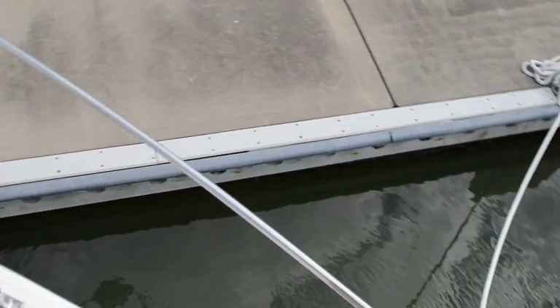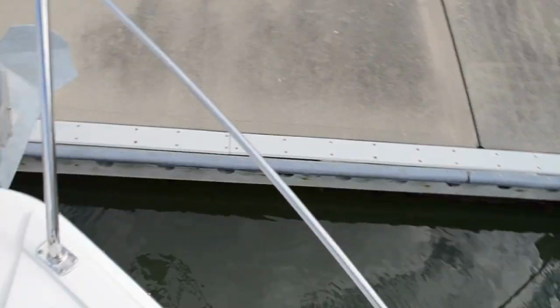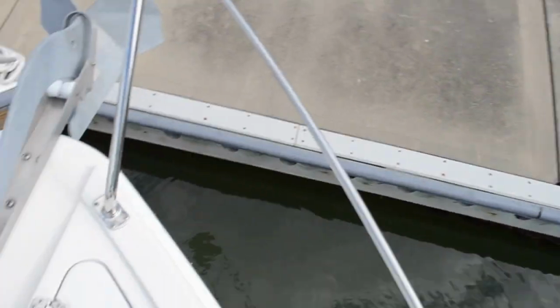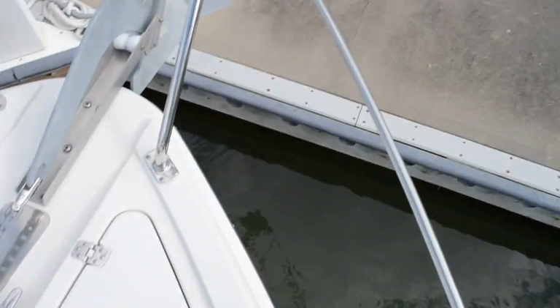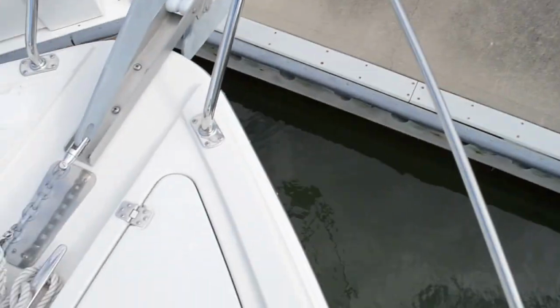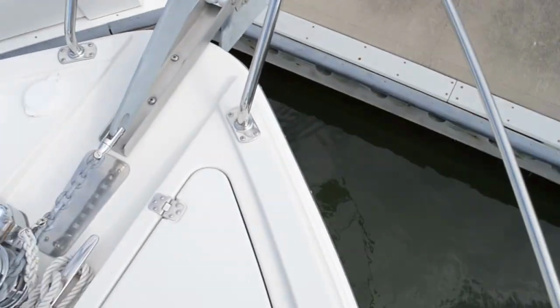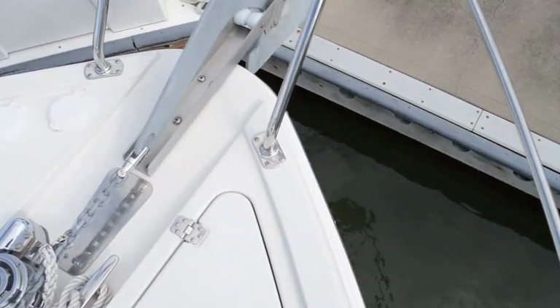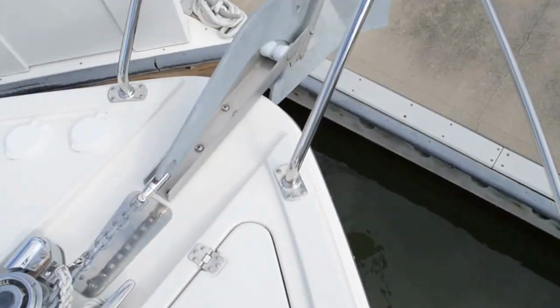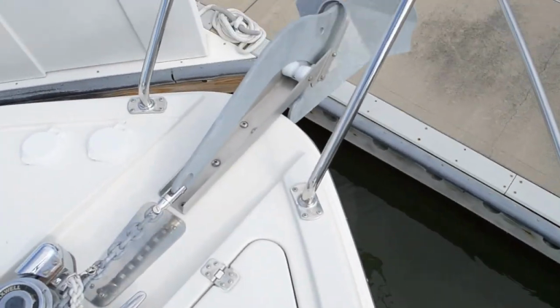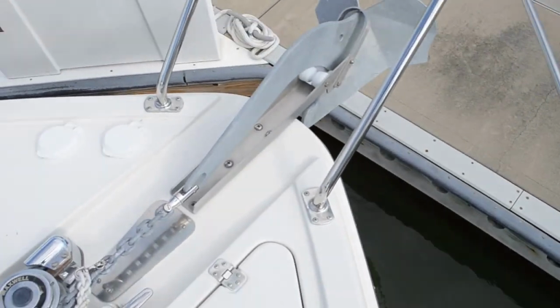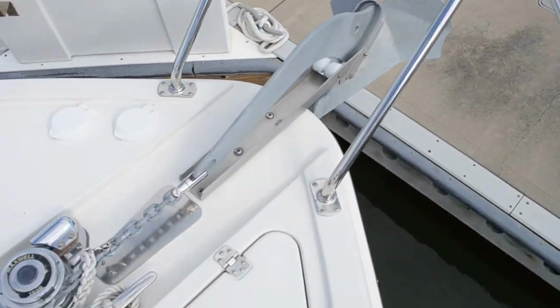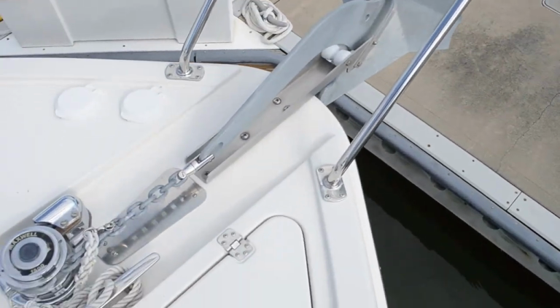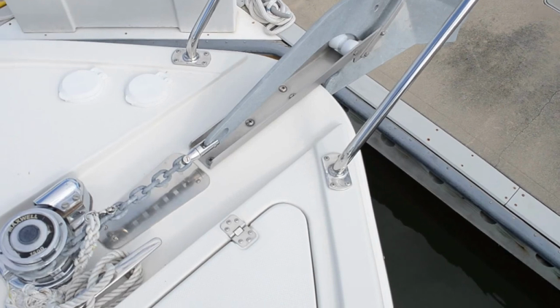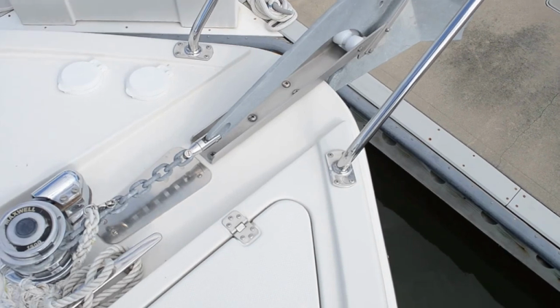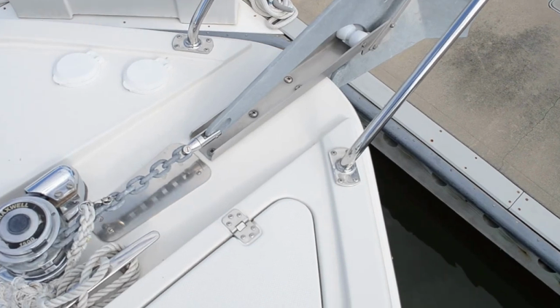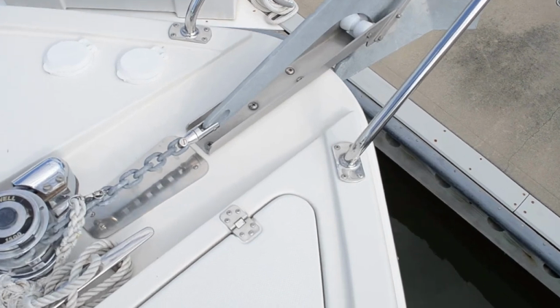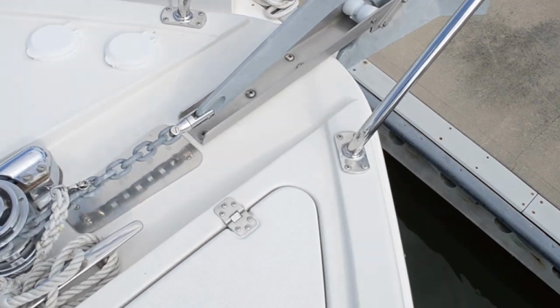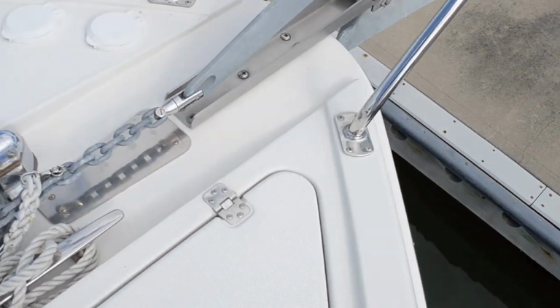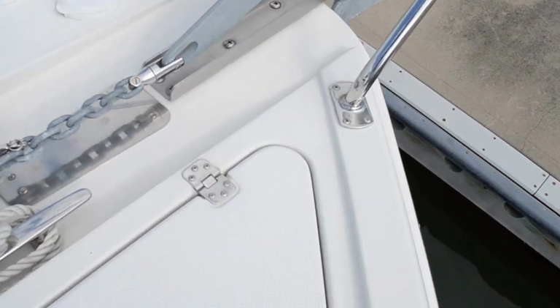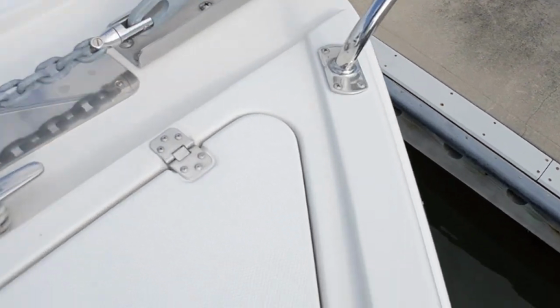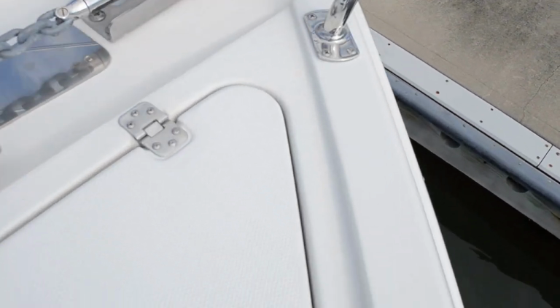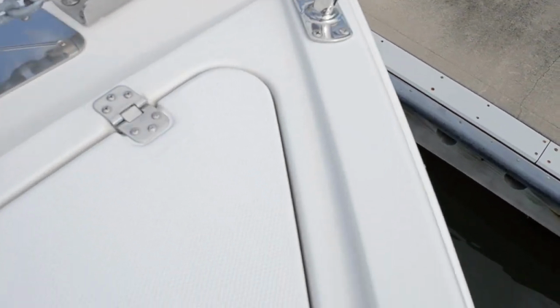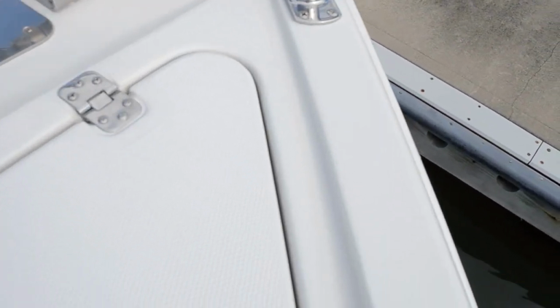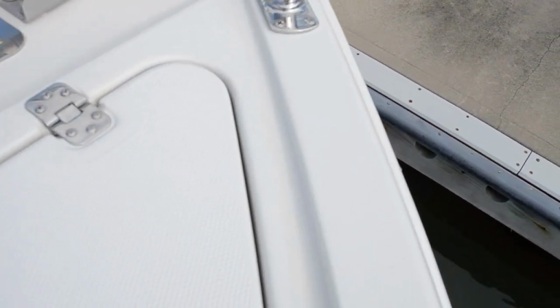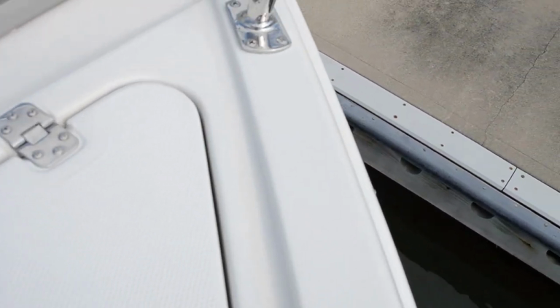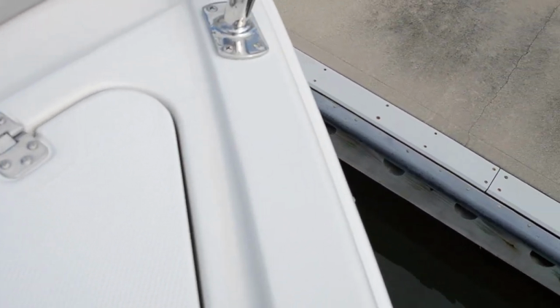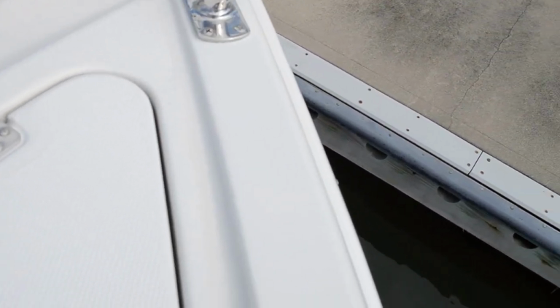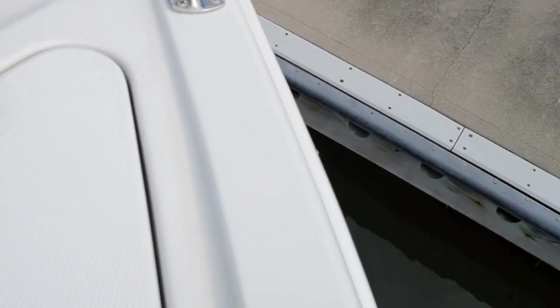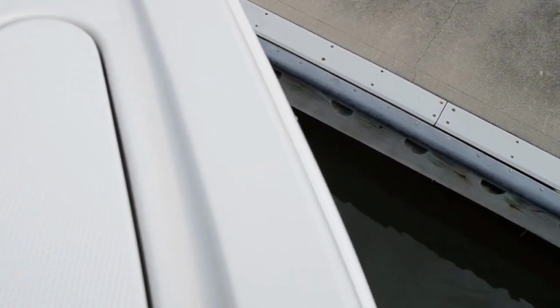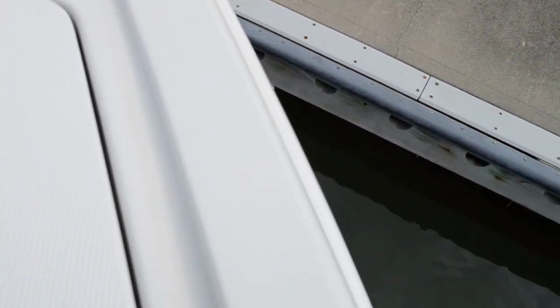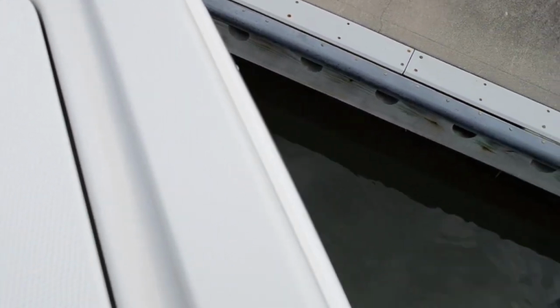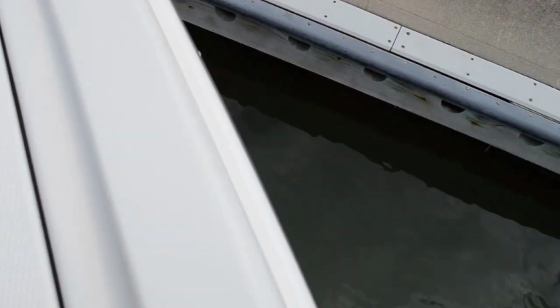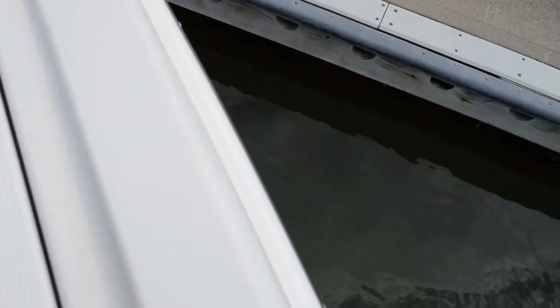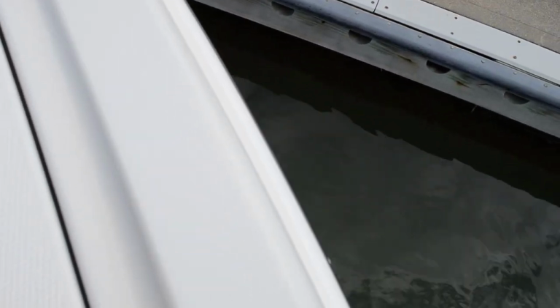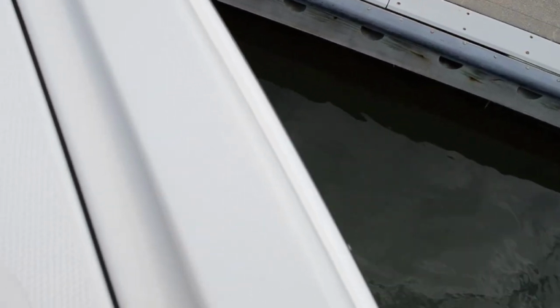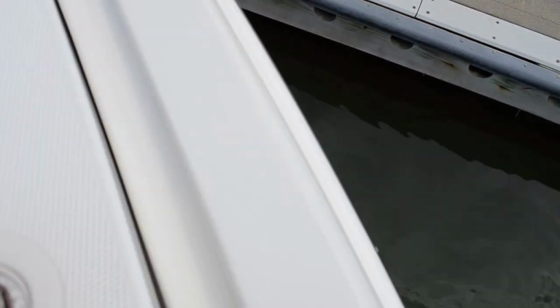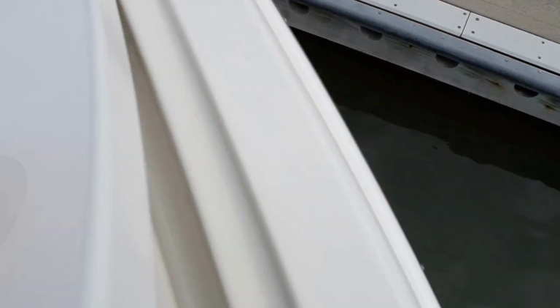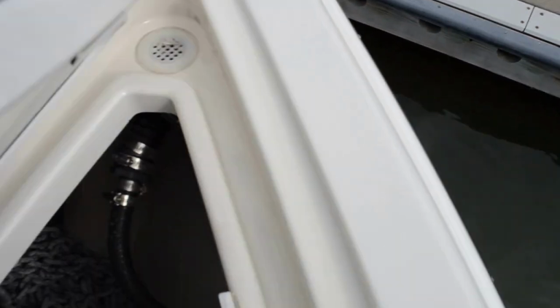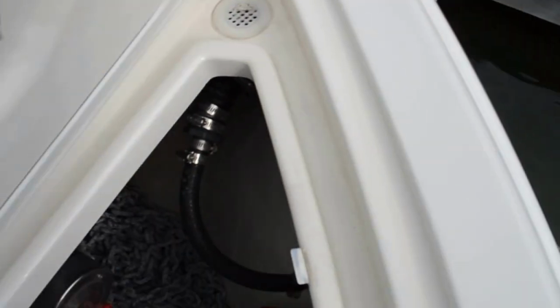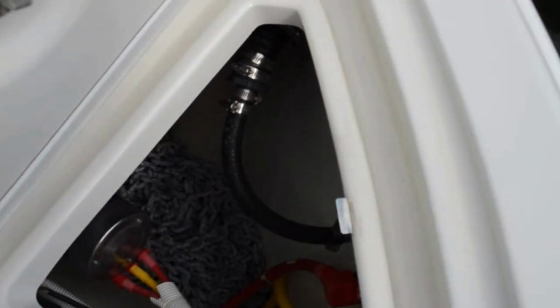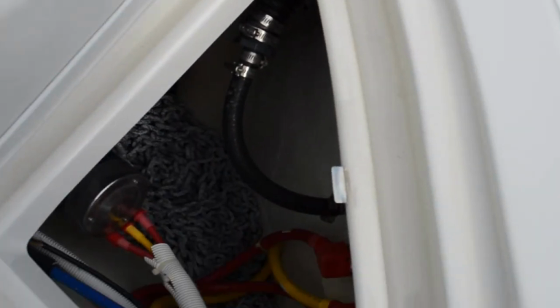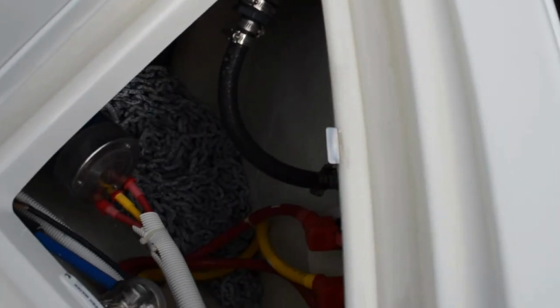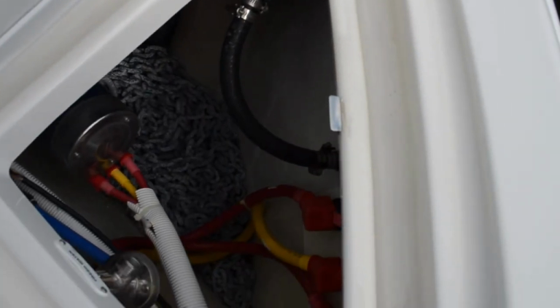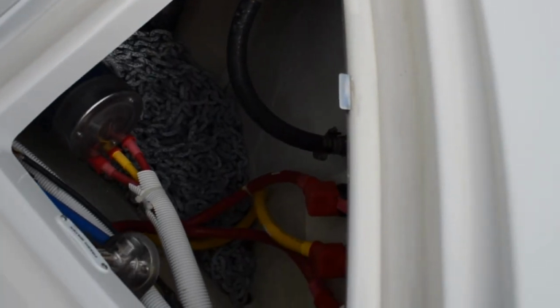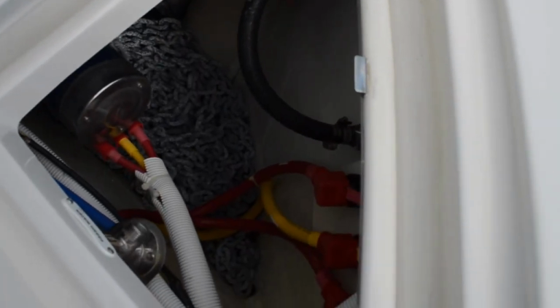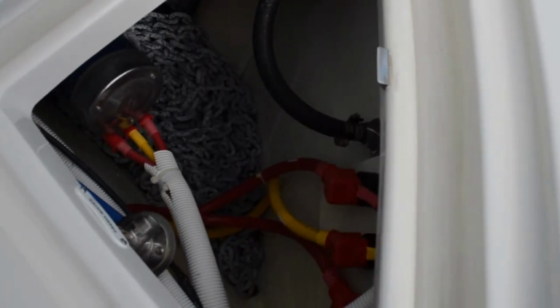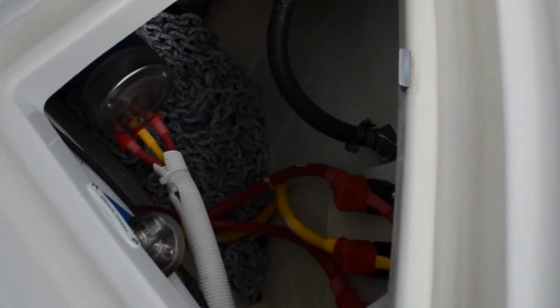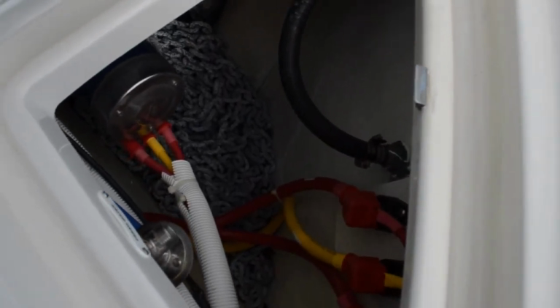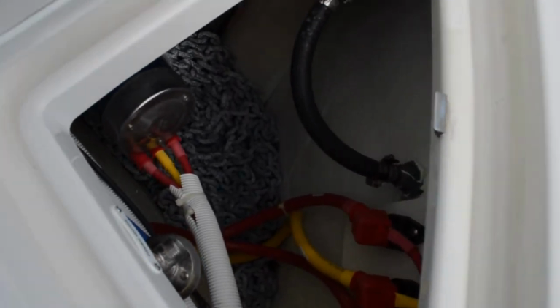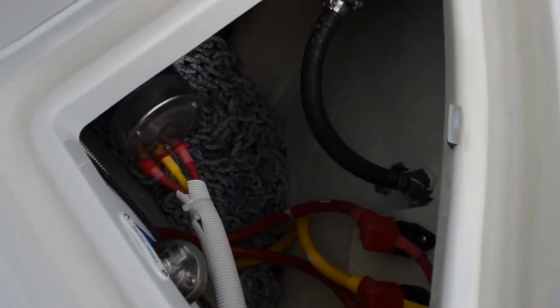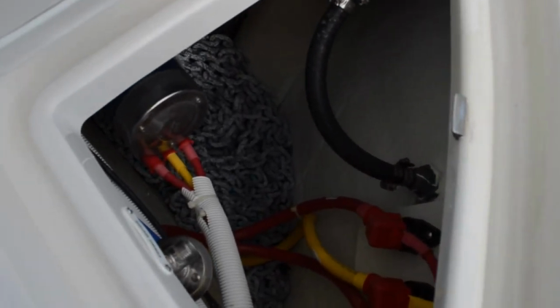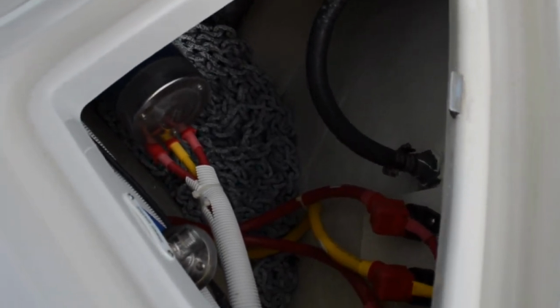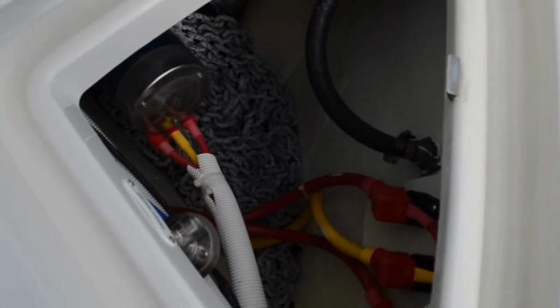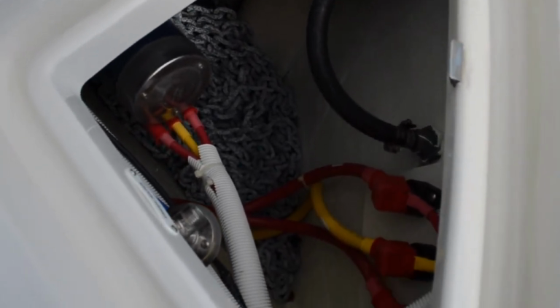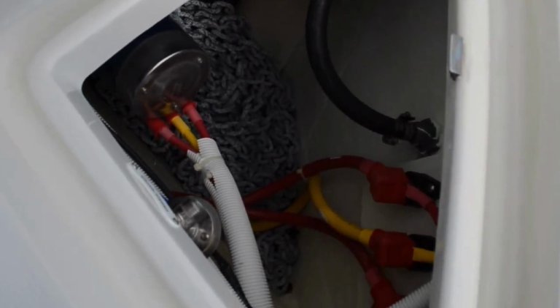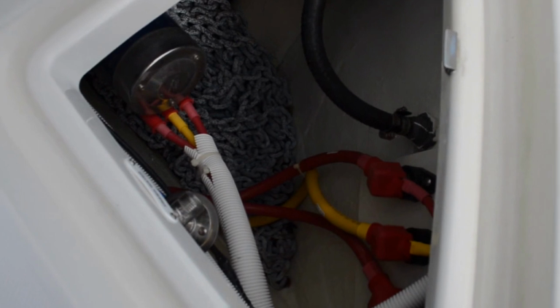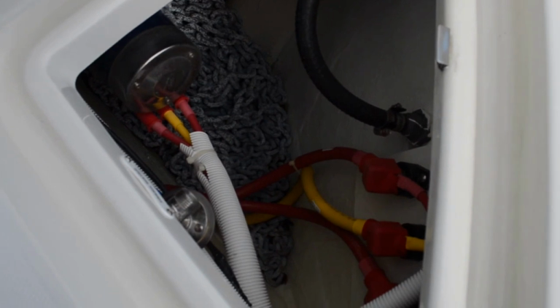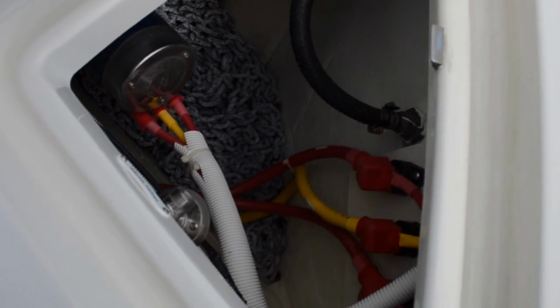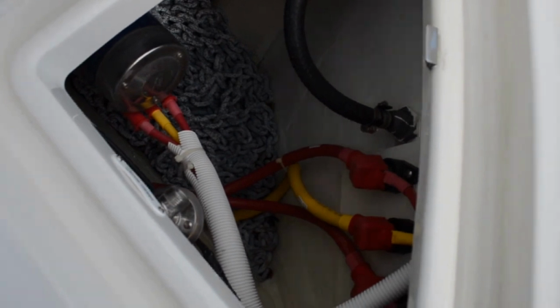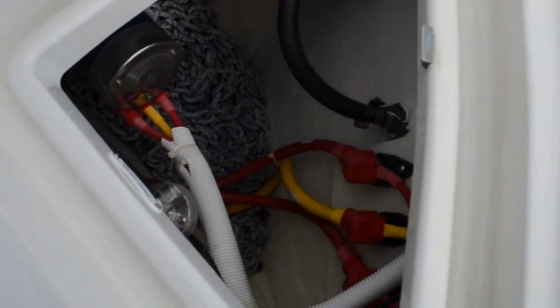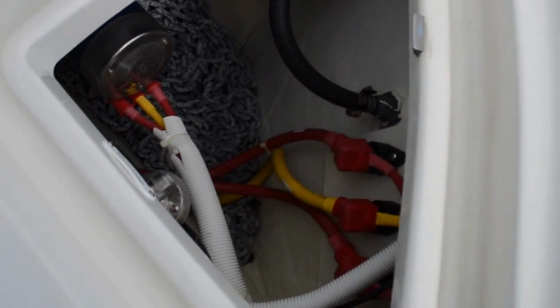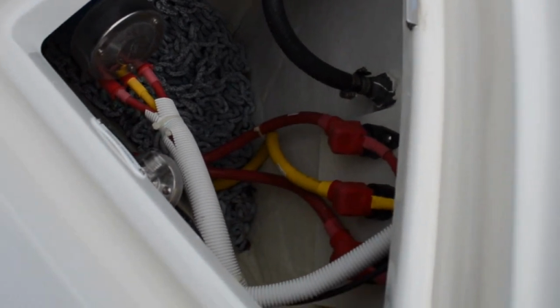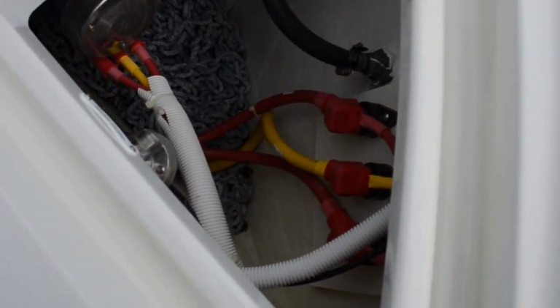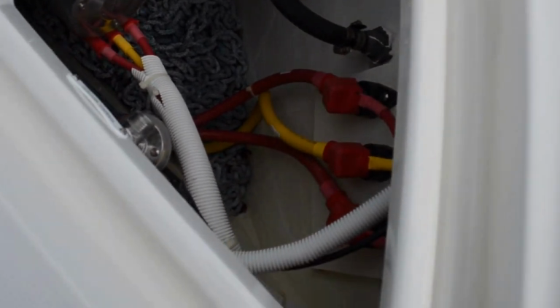Maxwell 1500 windlass. I'm not sure if you'll be able to see down there today, but we have all-chain rode.